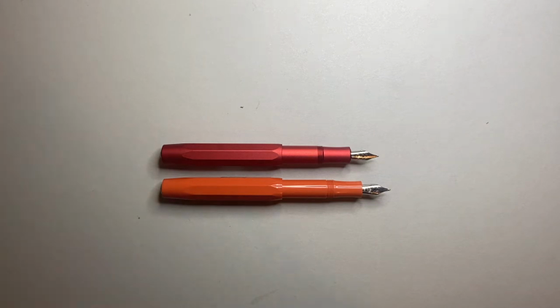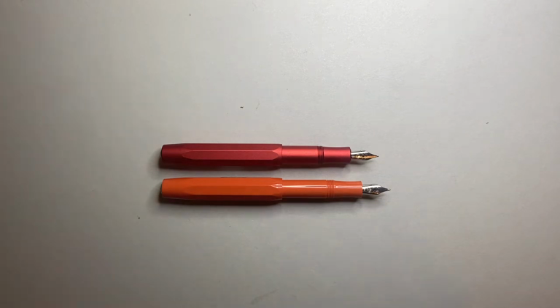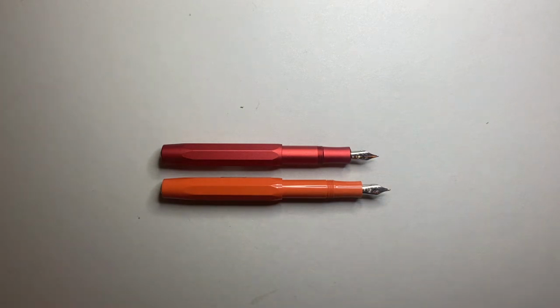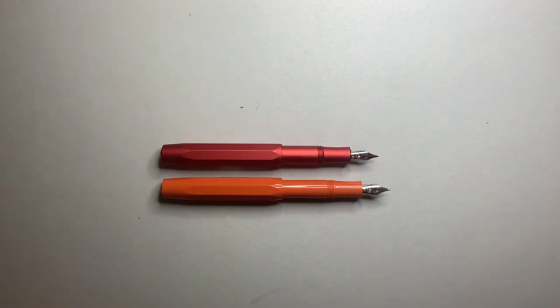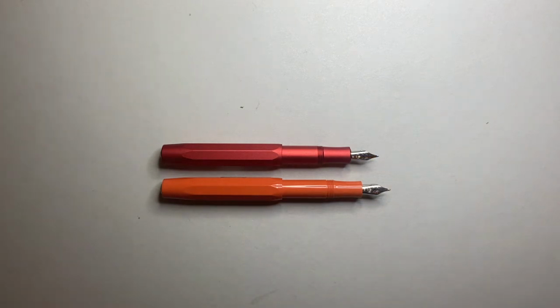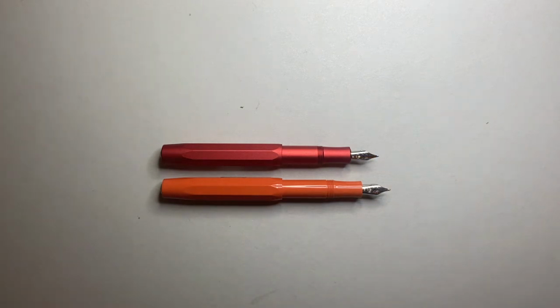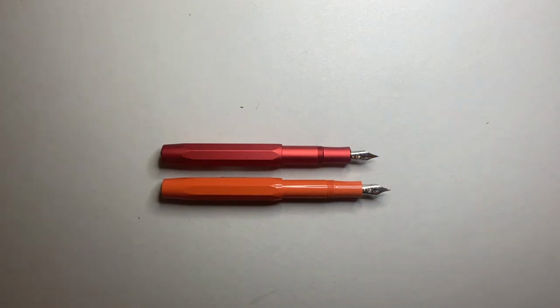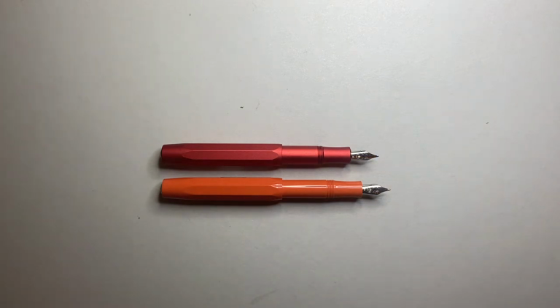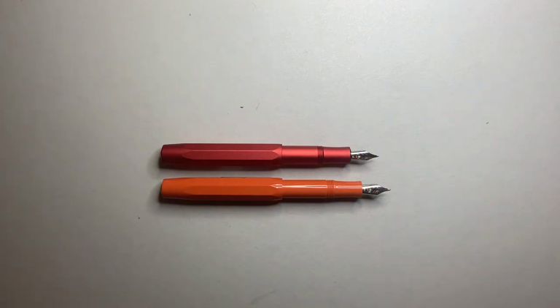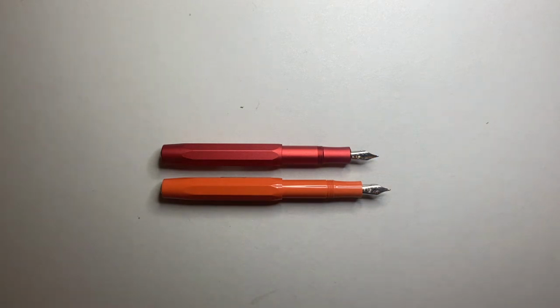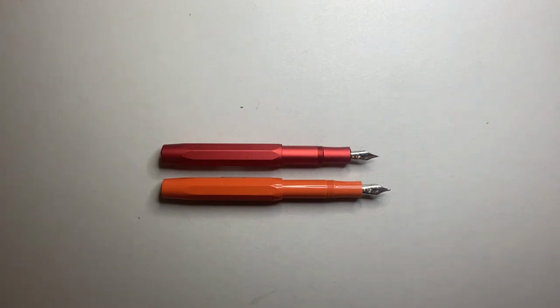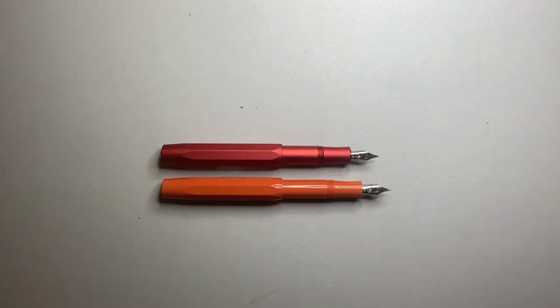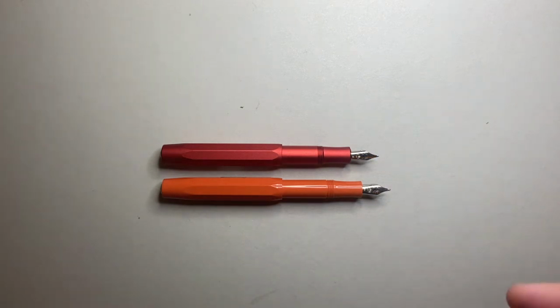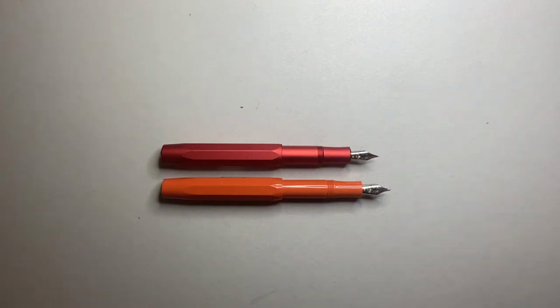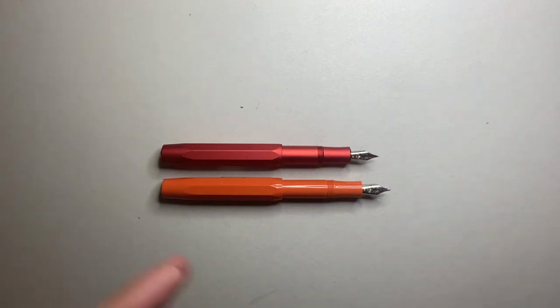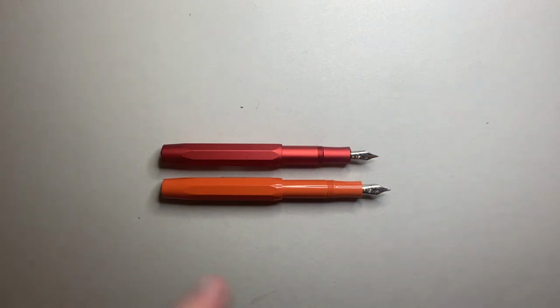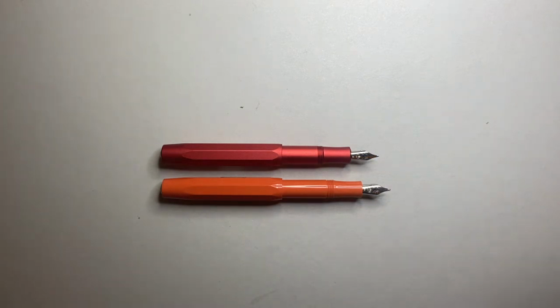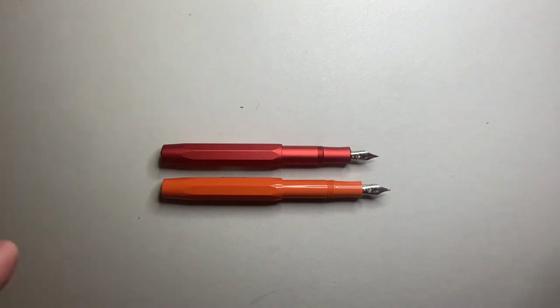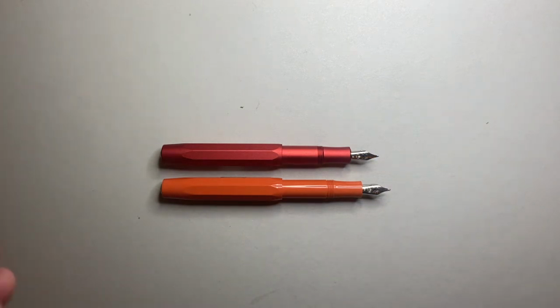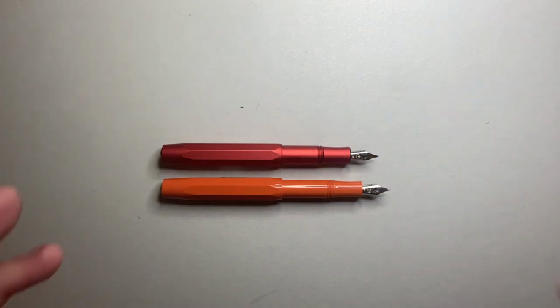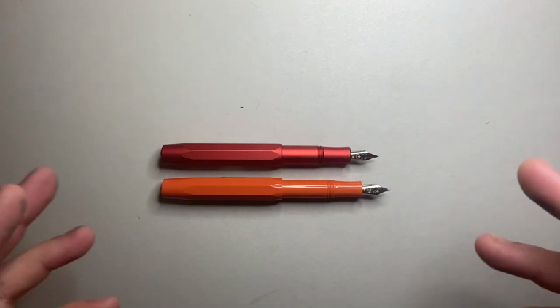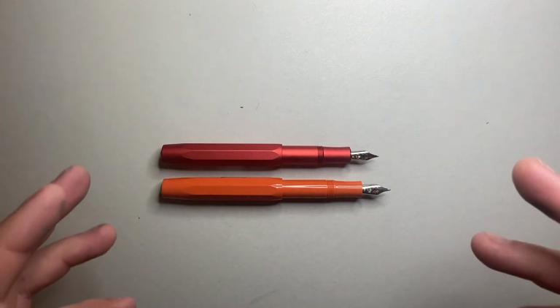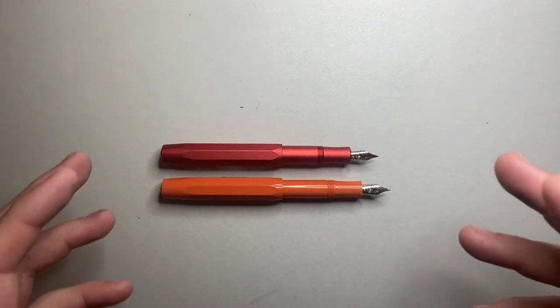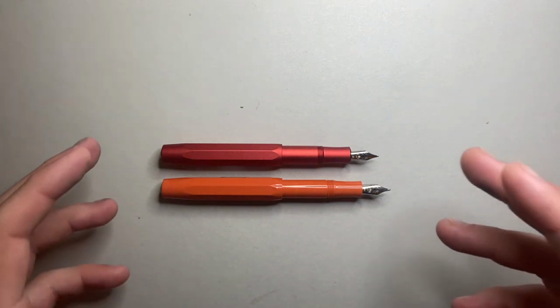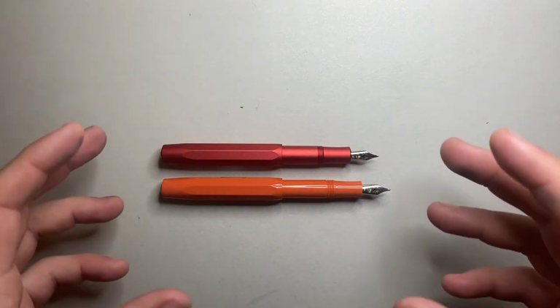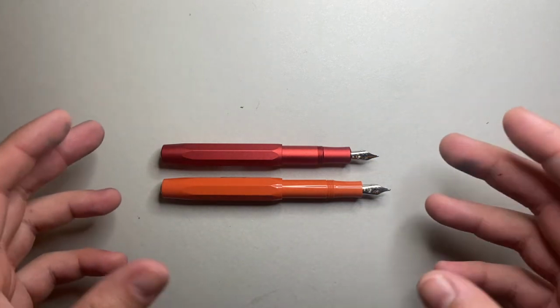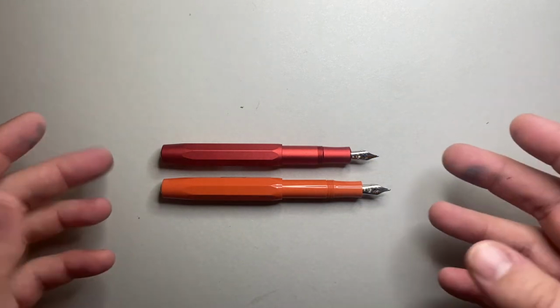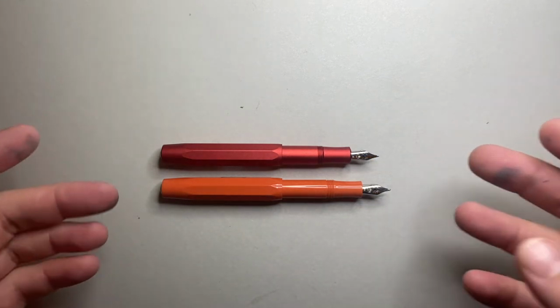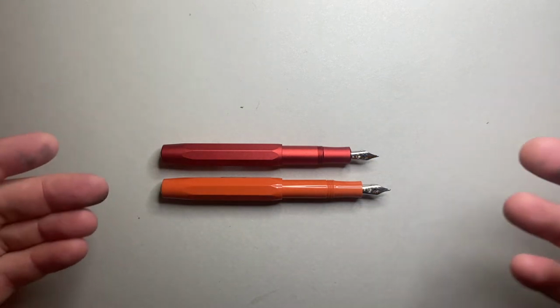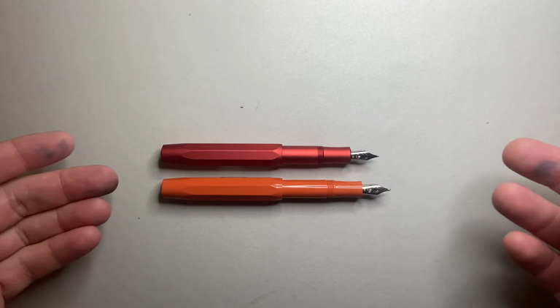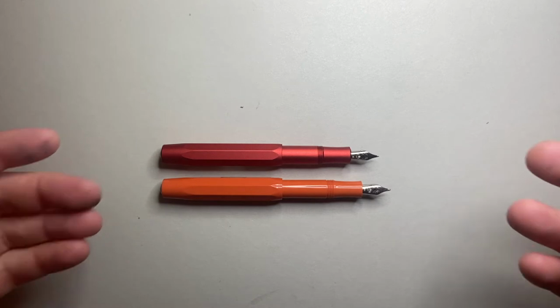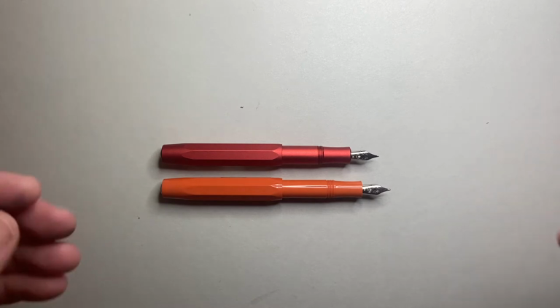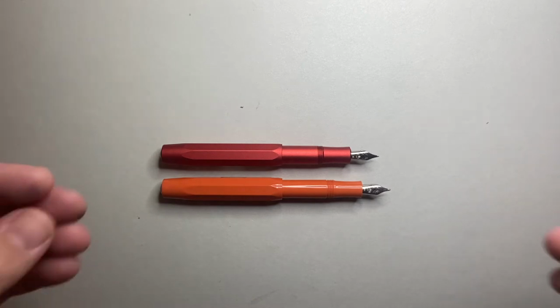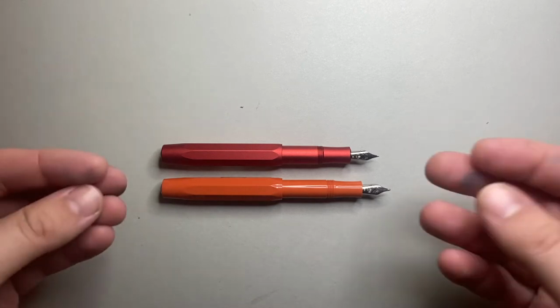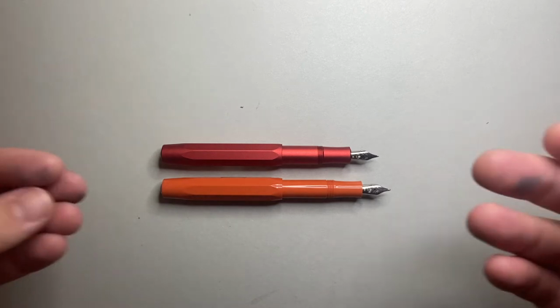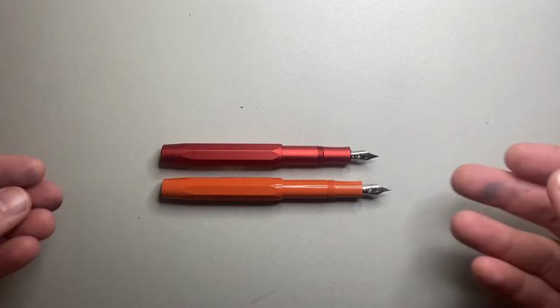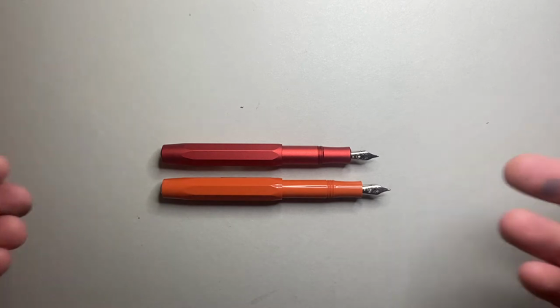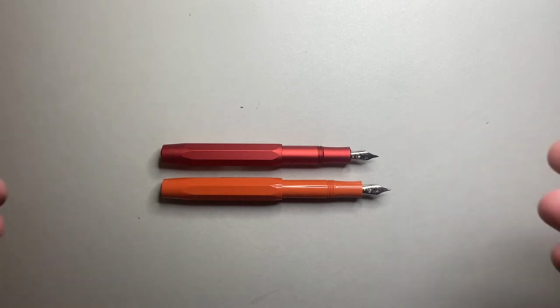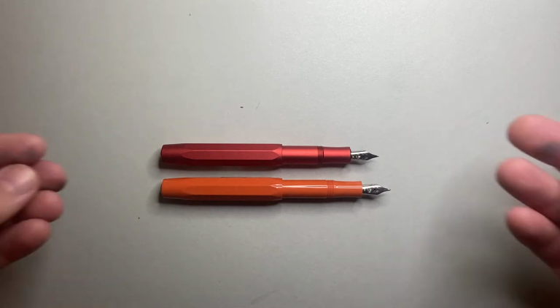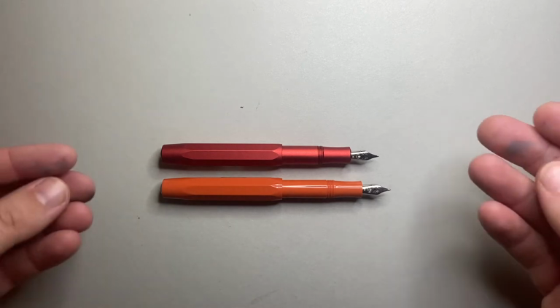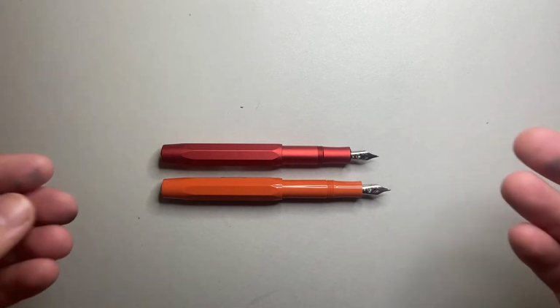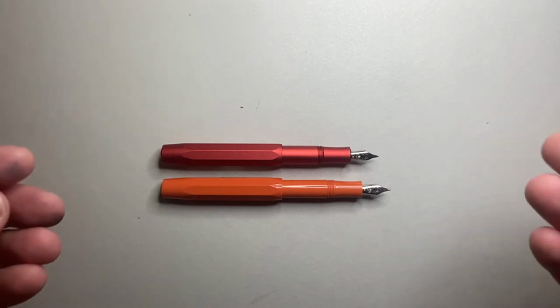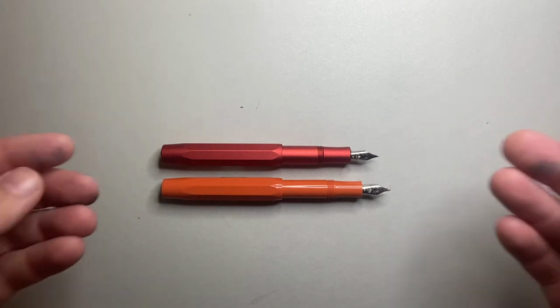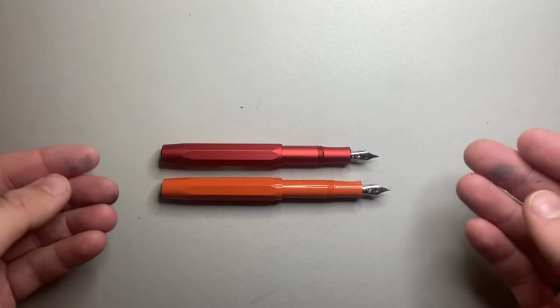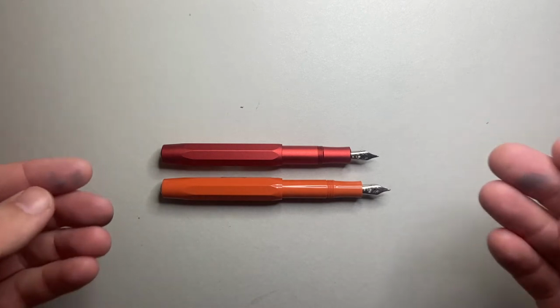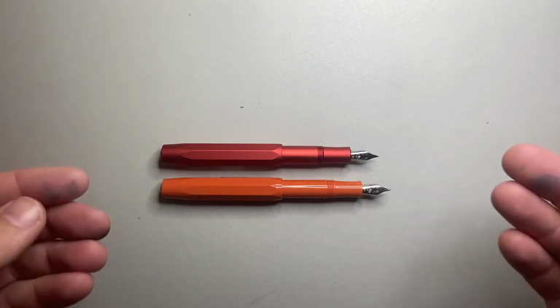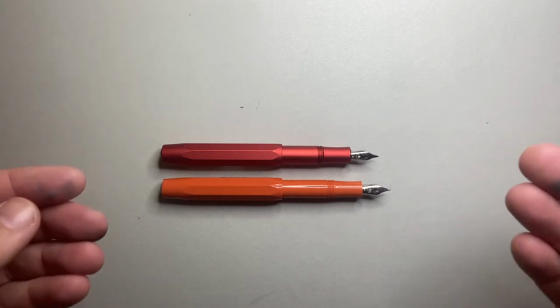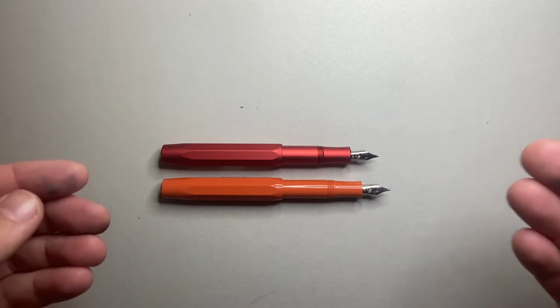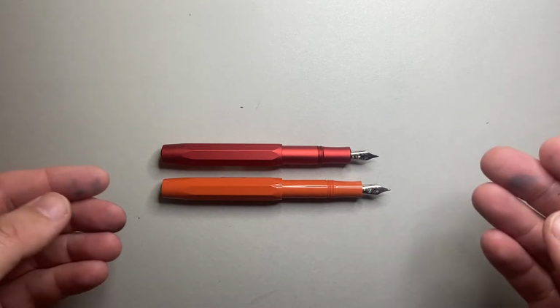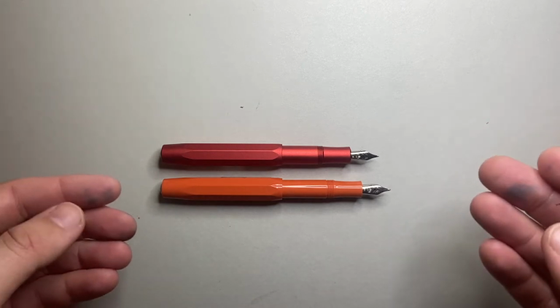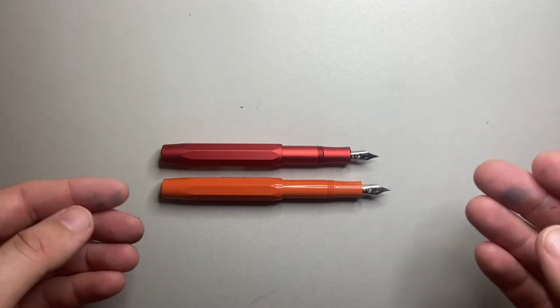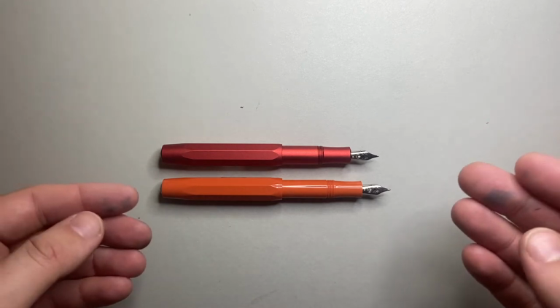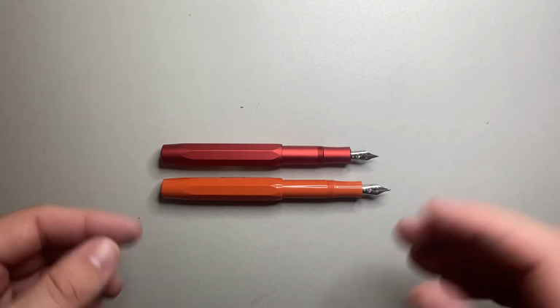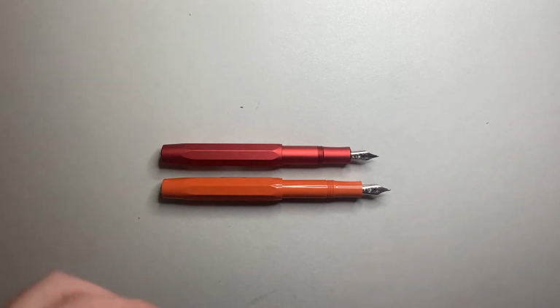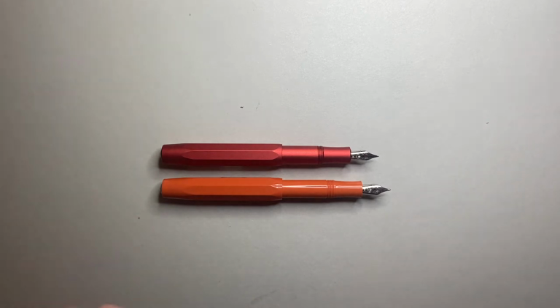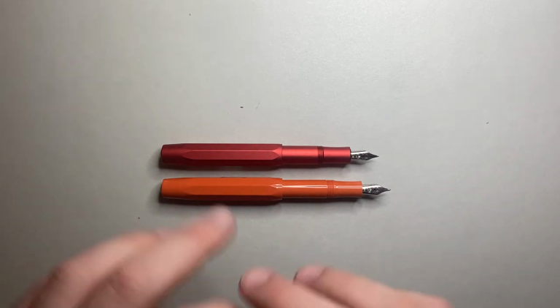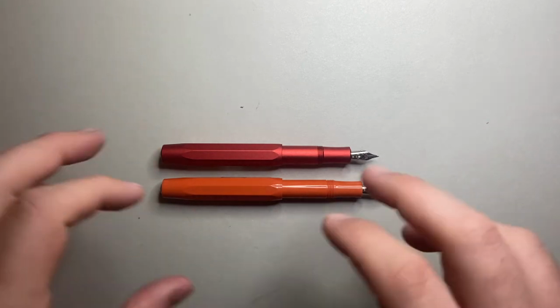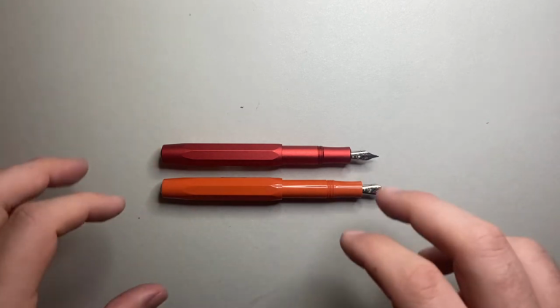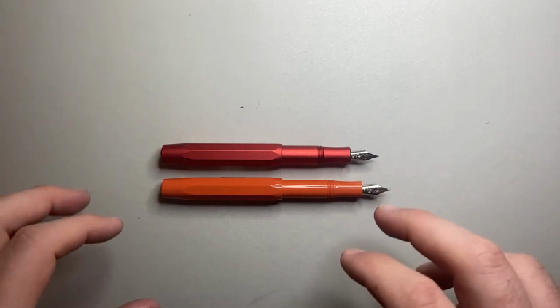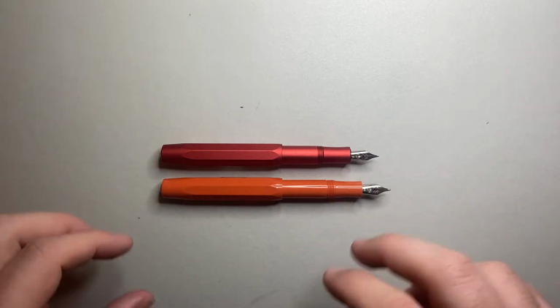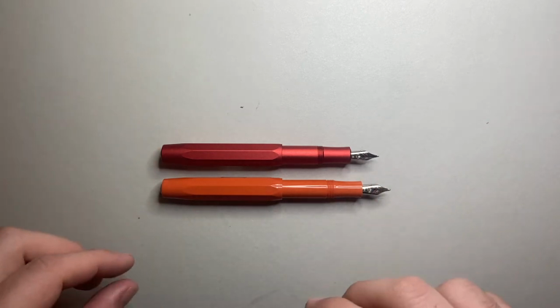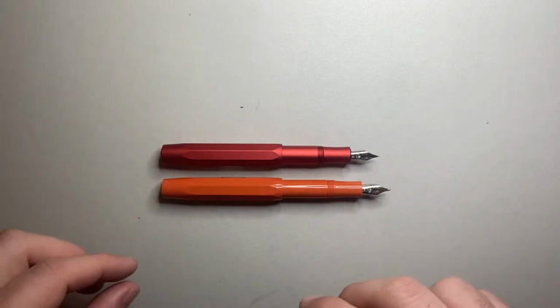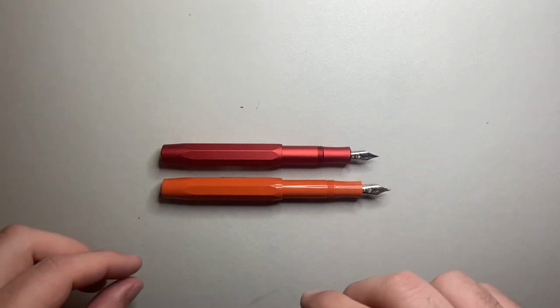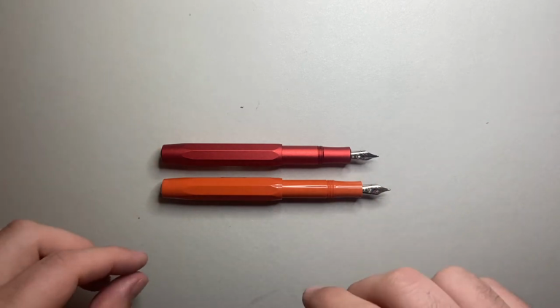So it's a slightly different dimension pen. I'm not doing a strict comparison so much — it's just an interesting comparison to see. I just want to talk about the pen.